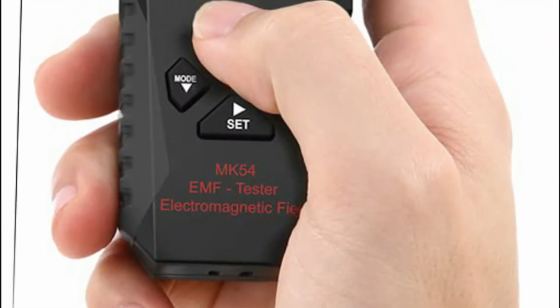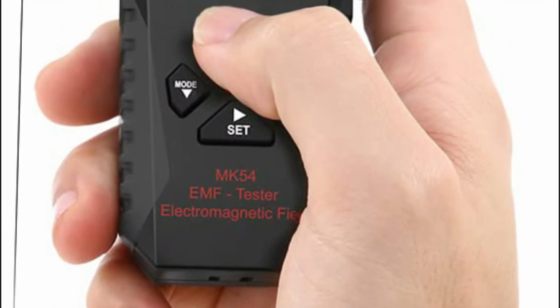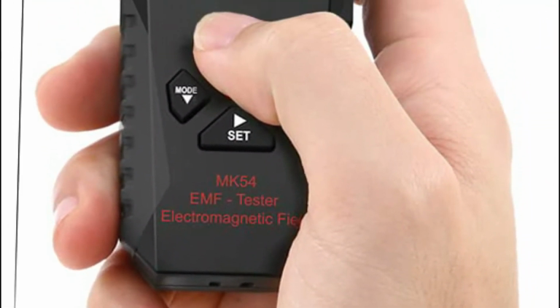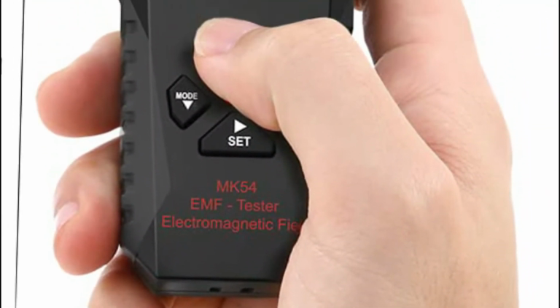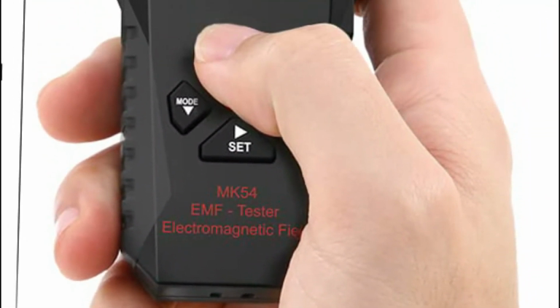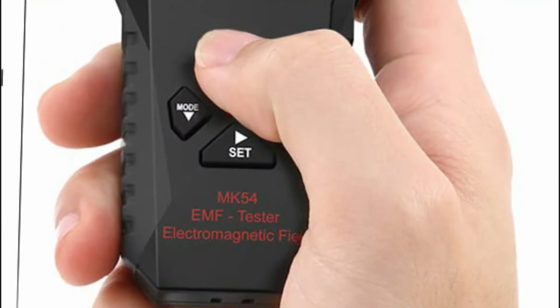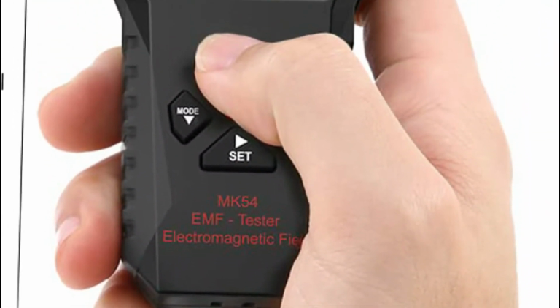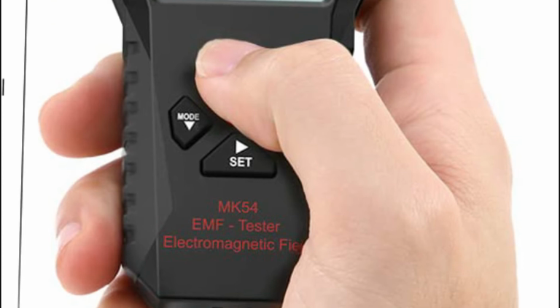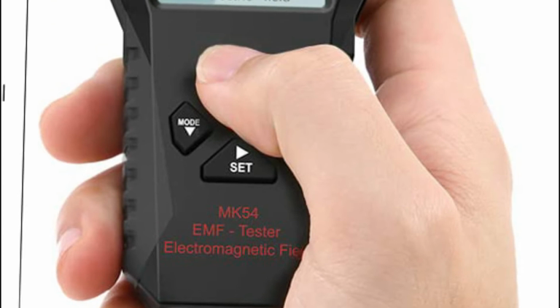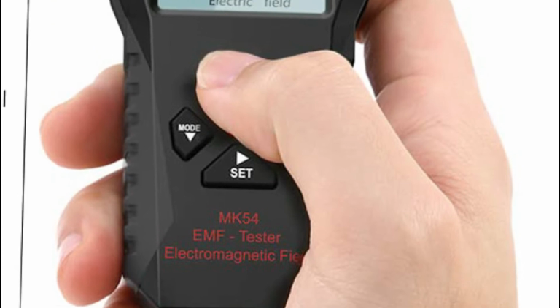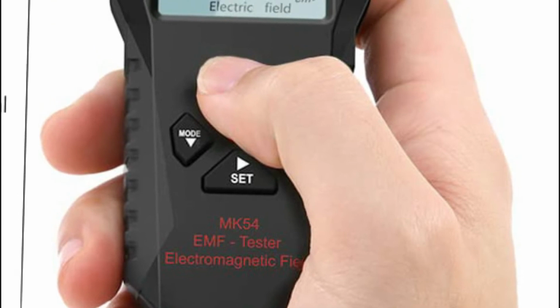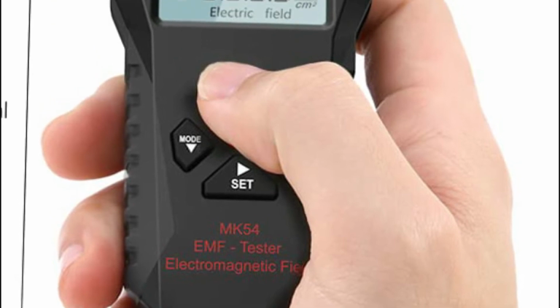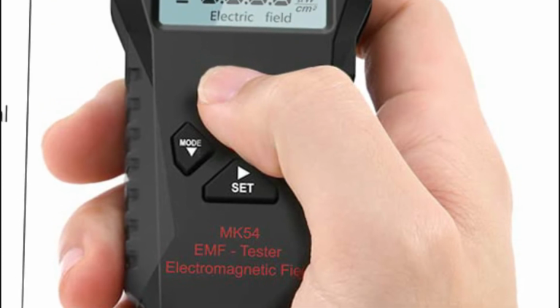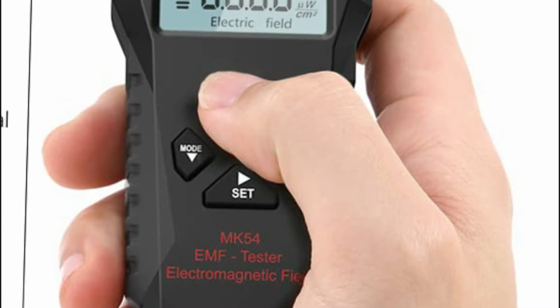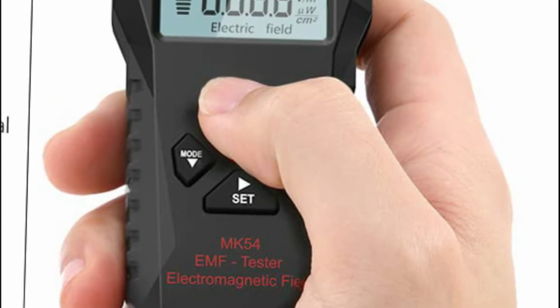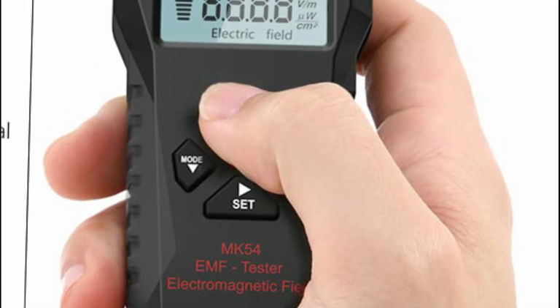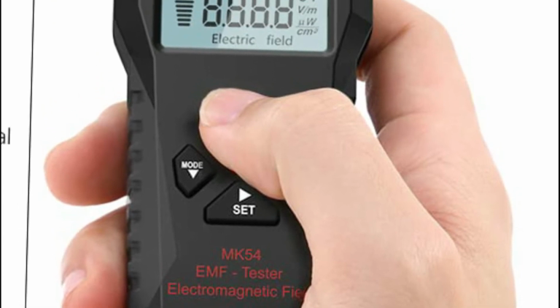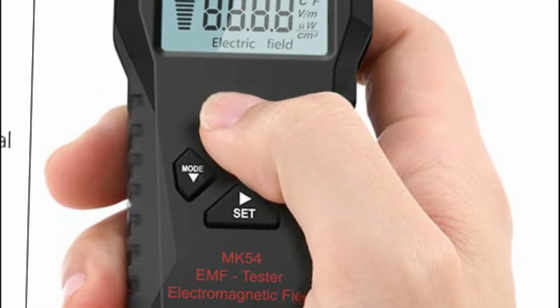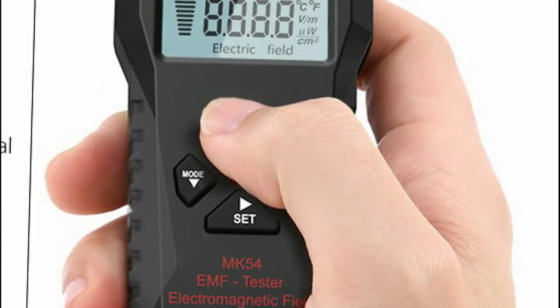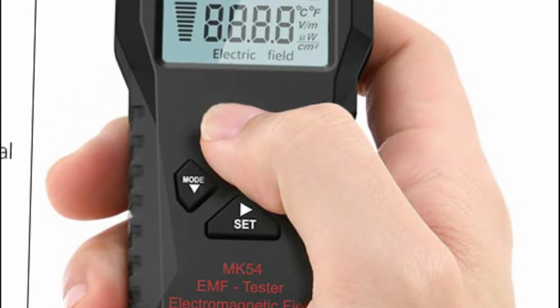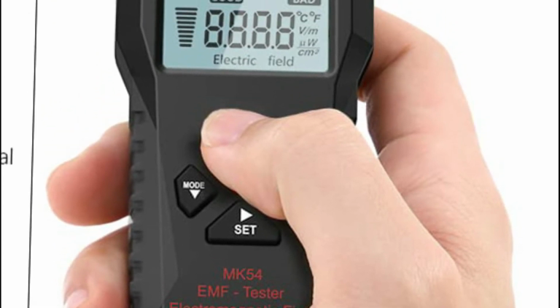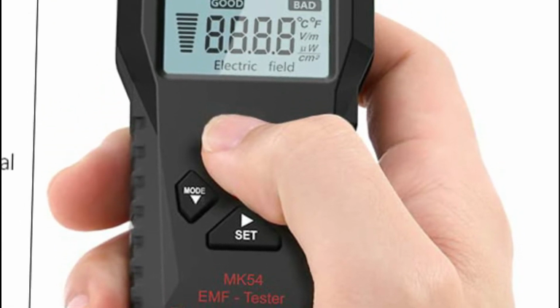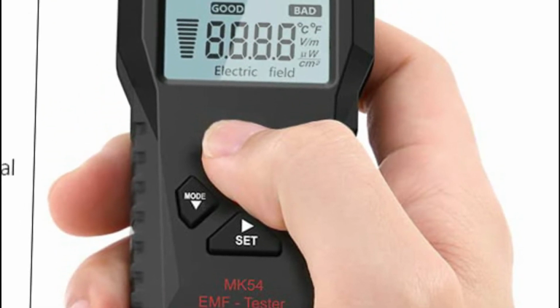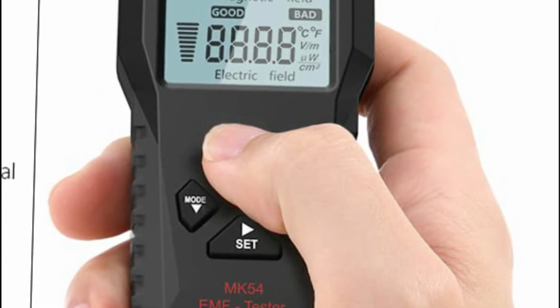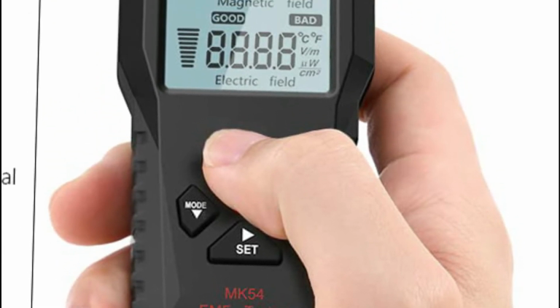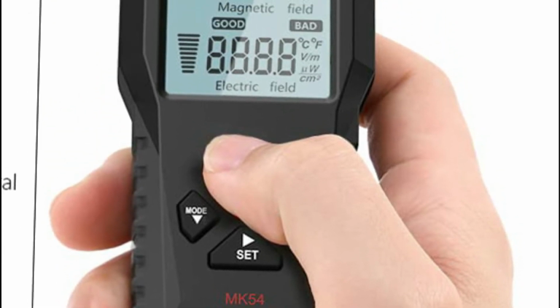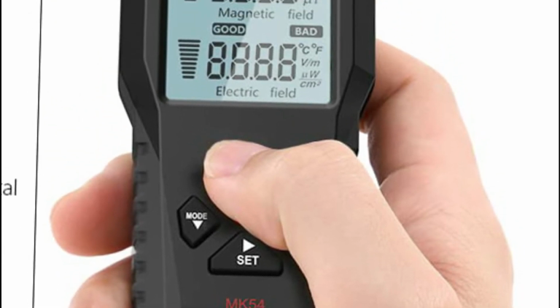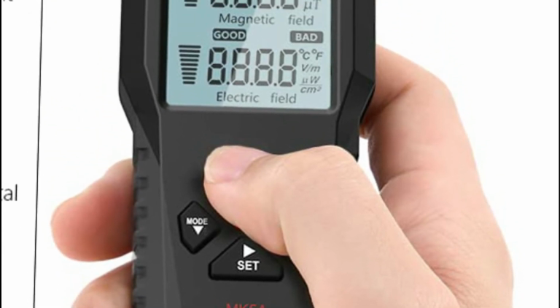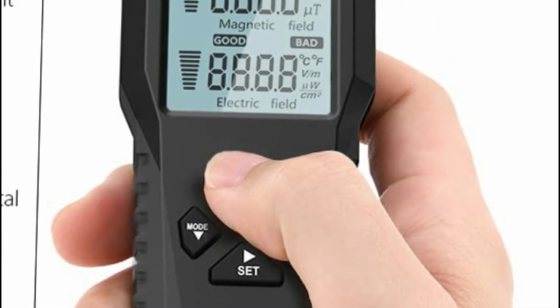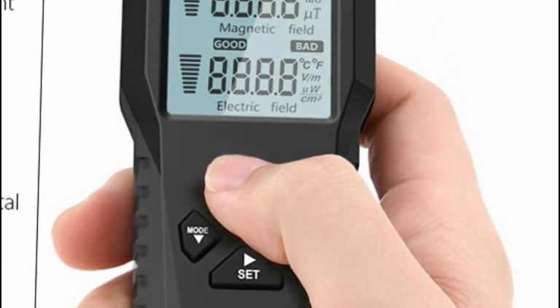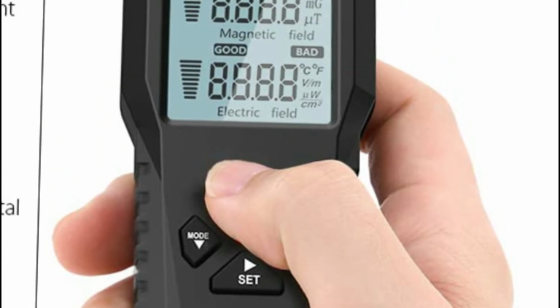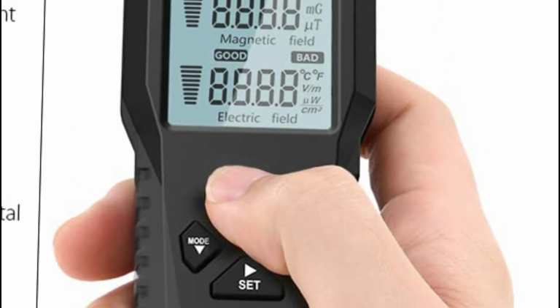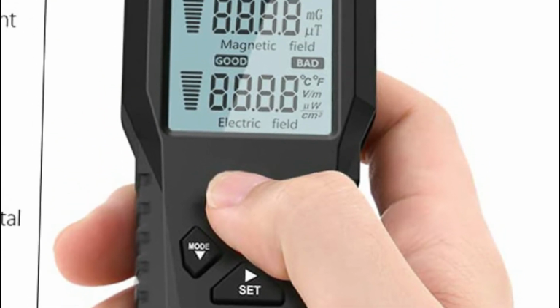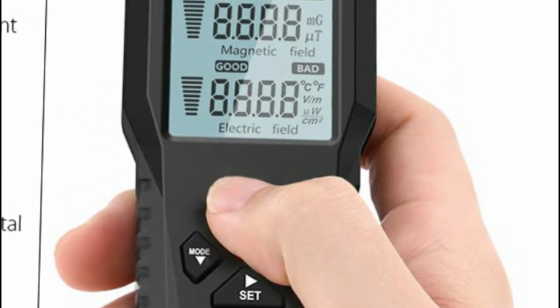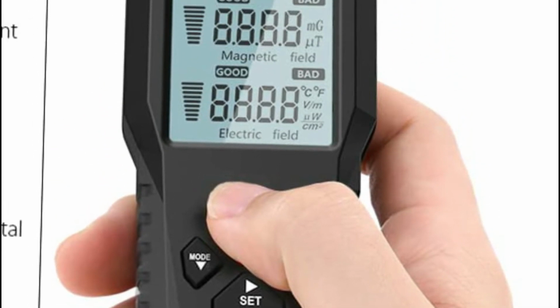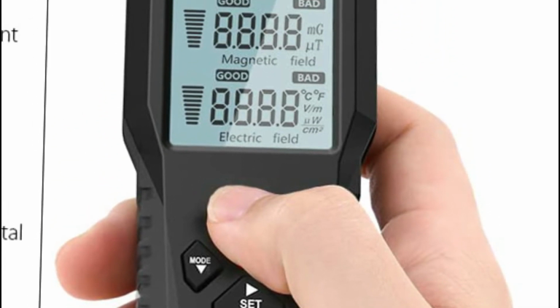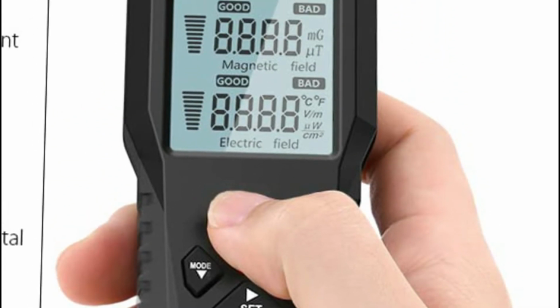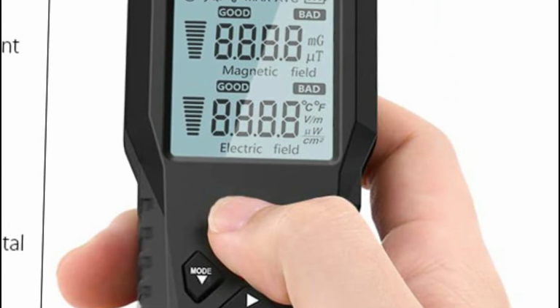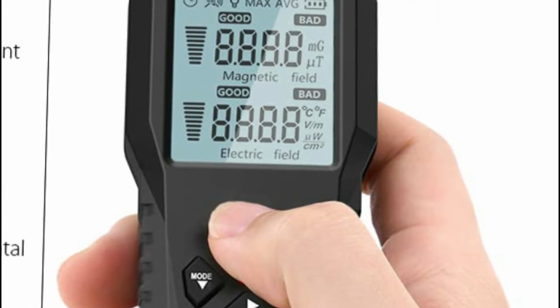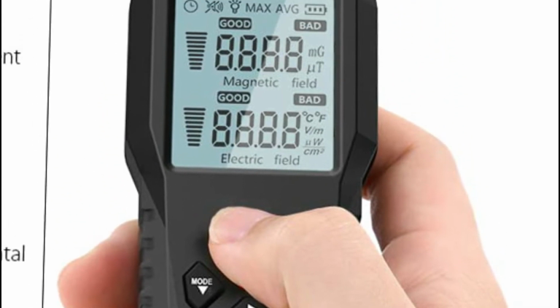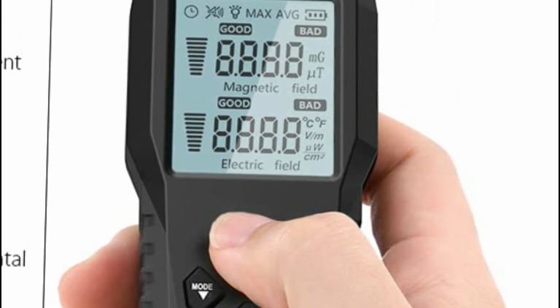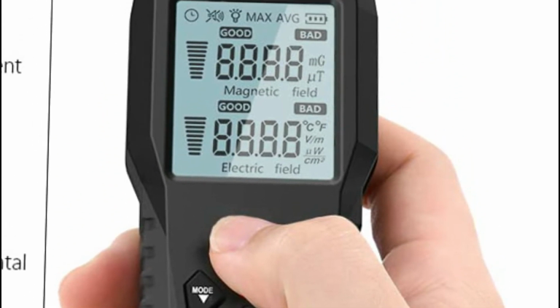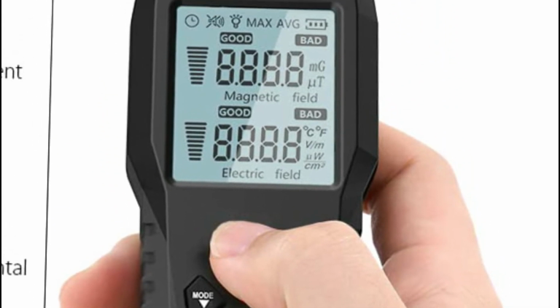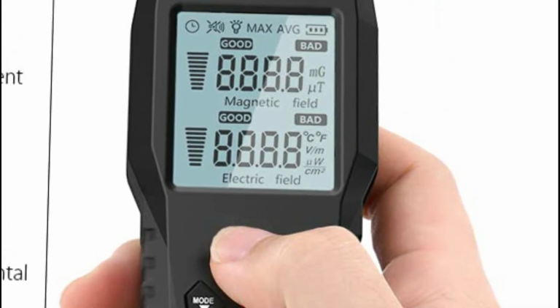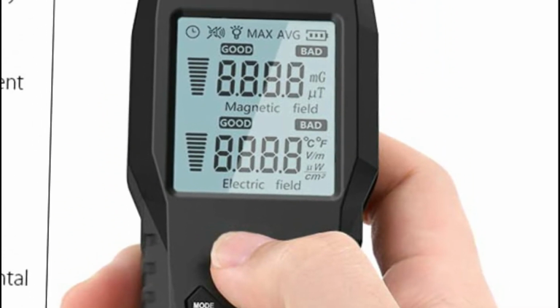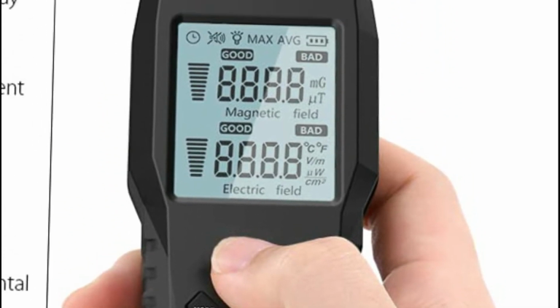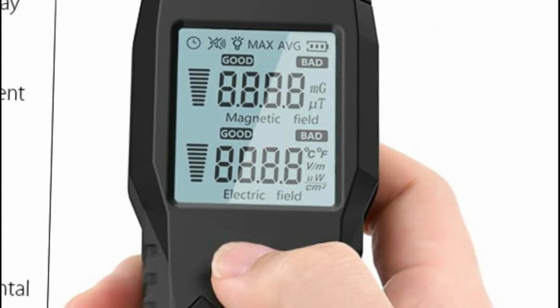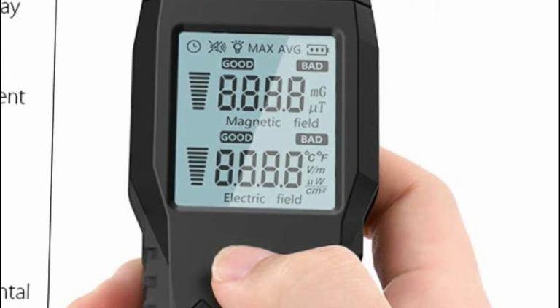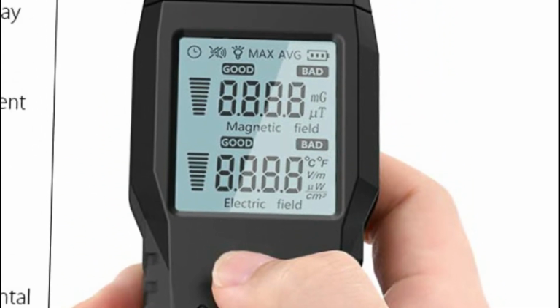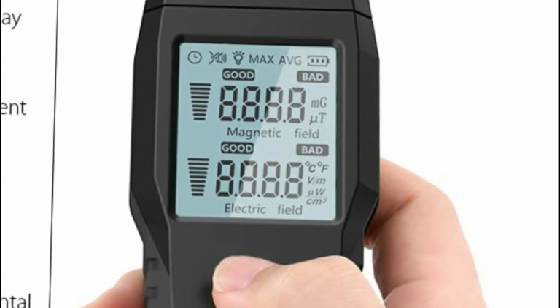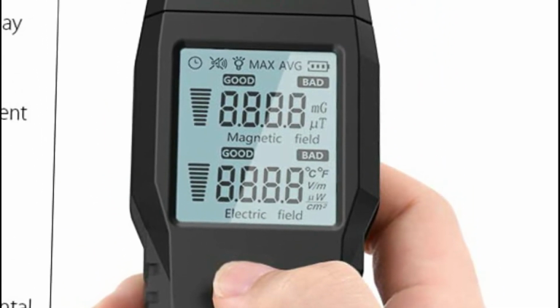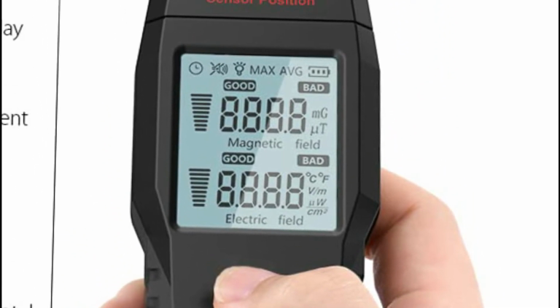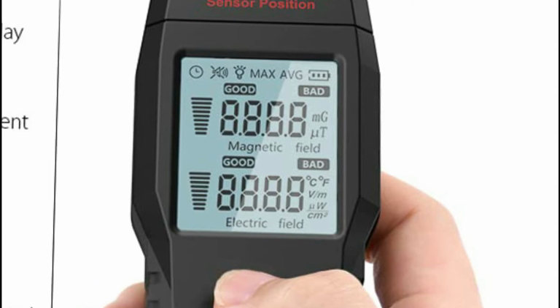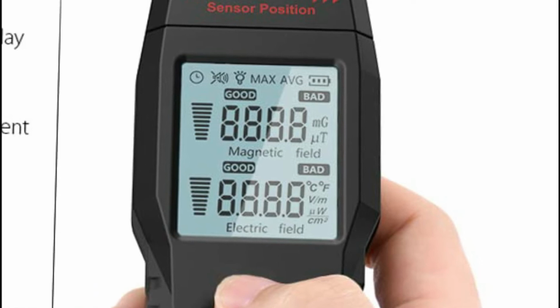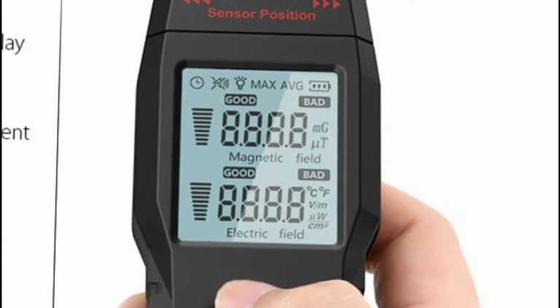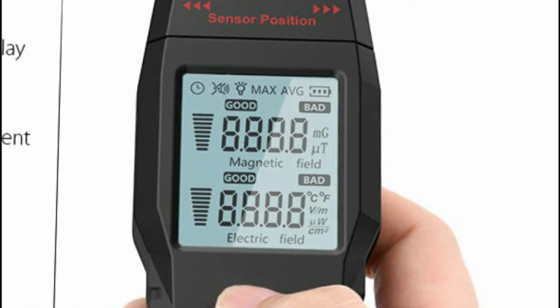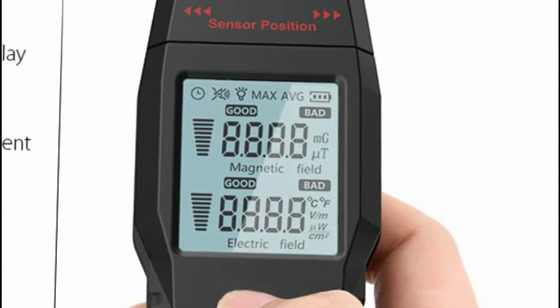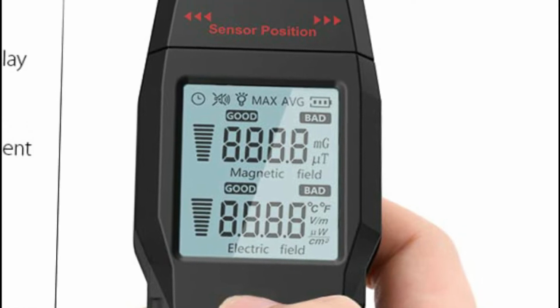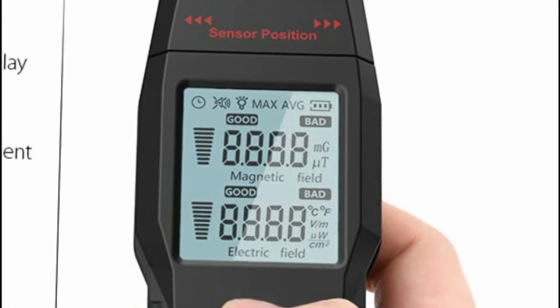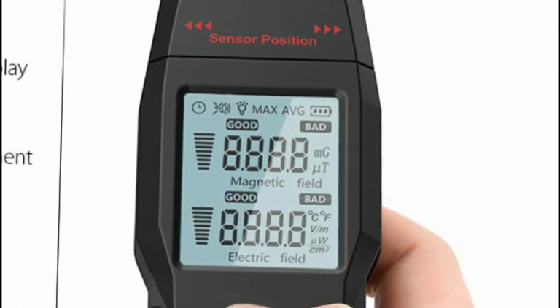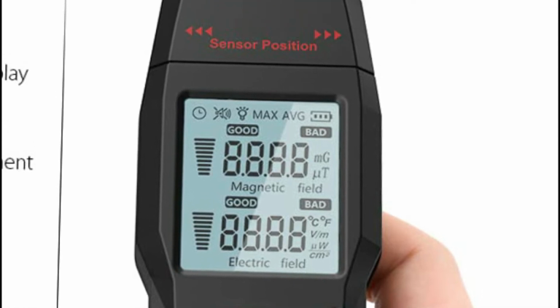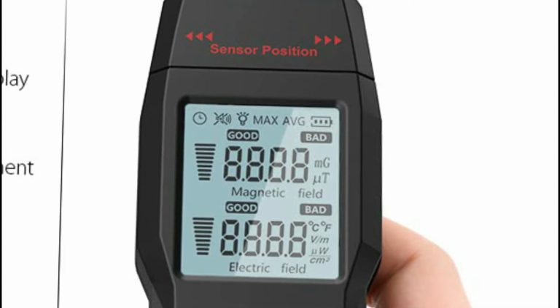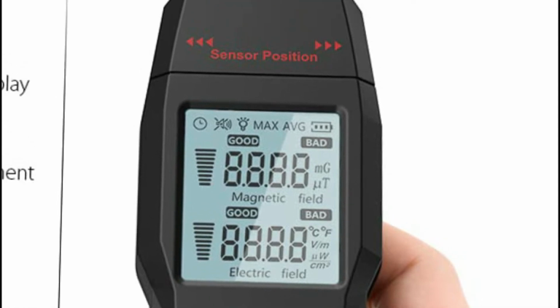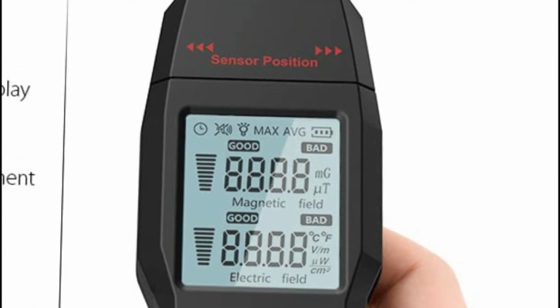Multiple high-sensitivity sensors can be placed in the device to detect power lines, smart meters, cell phones, microwaves, and more.